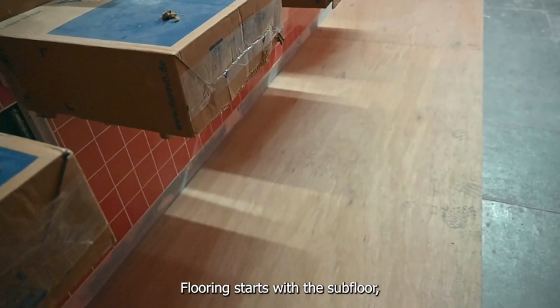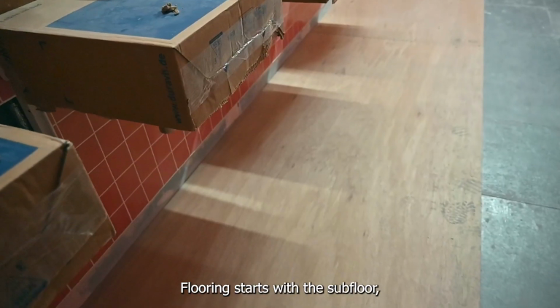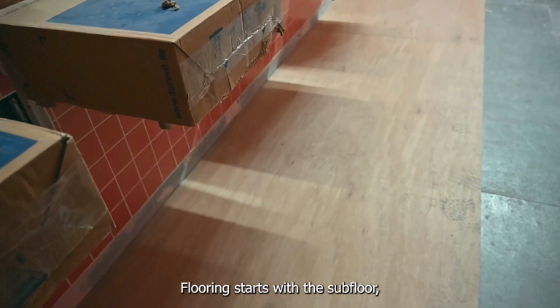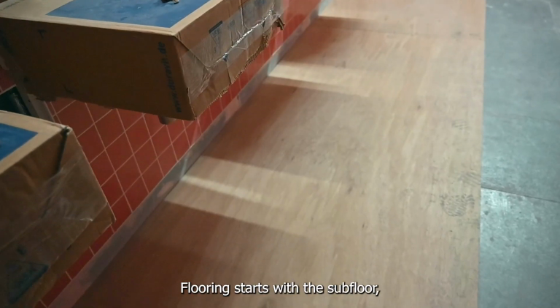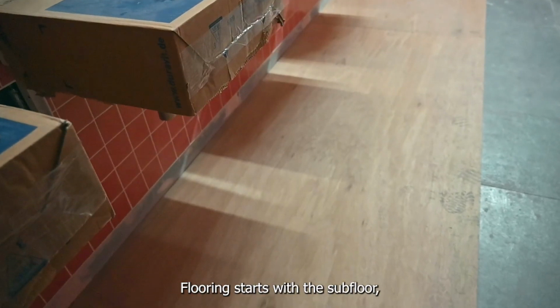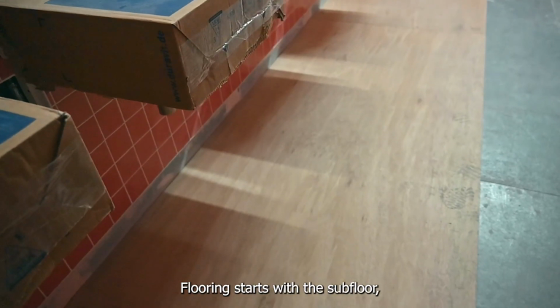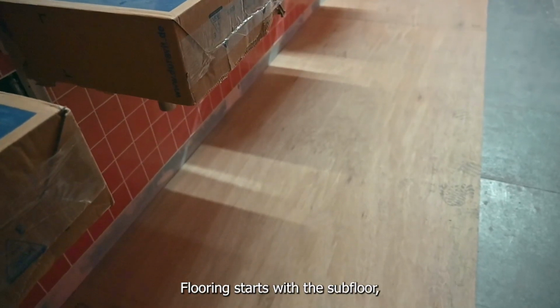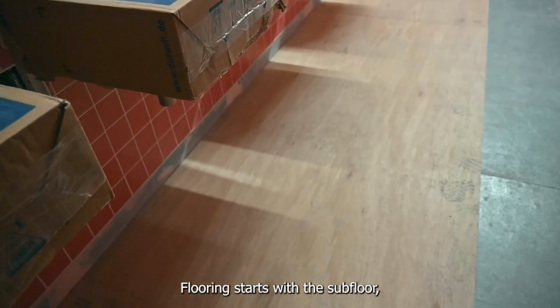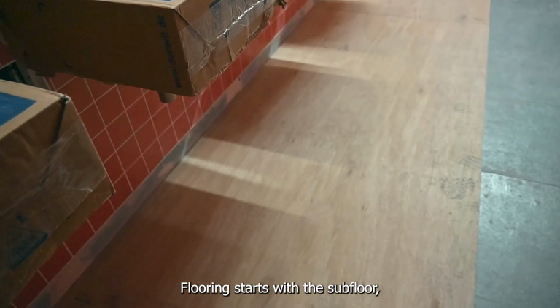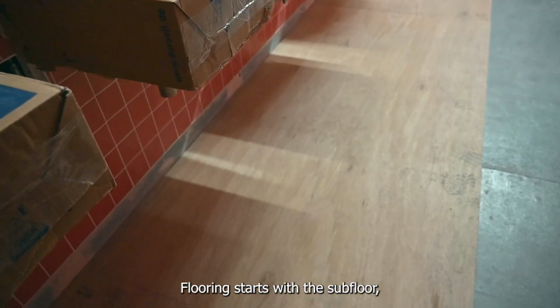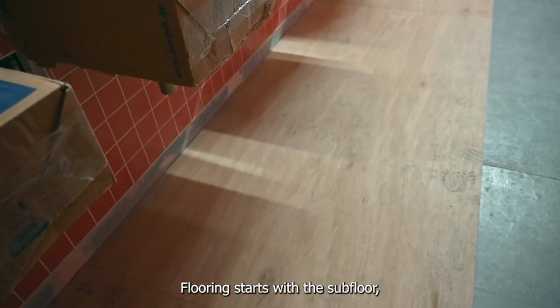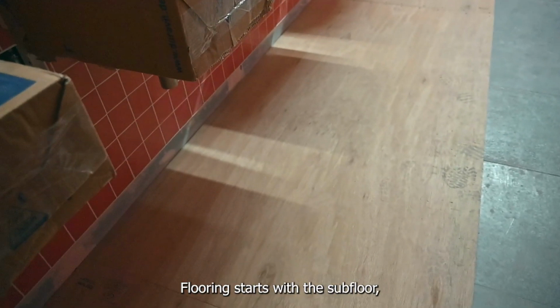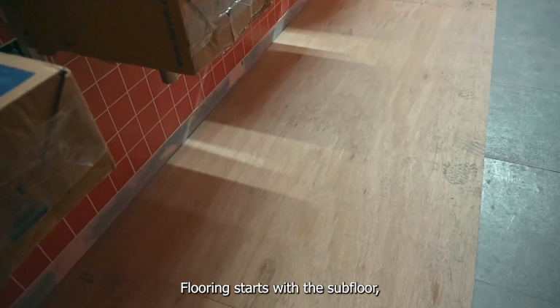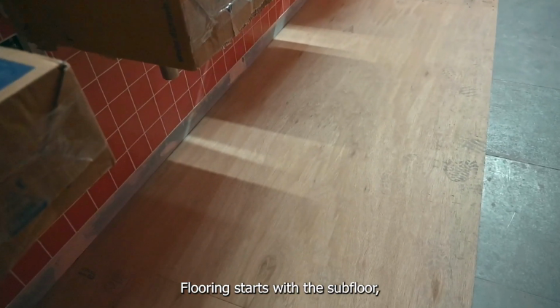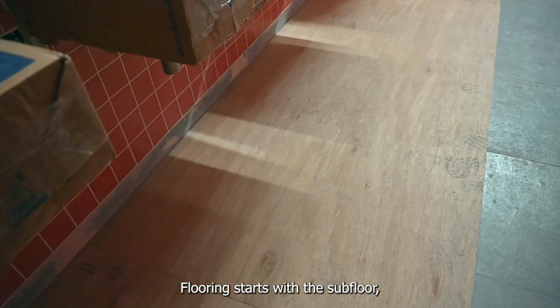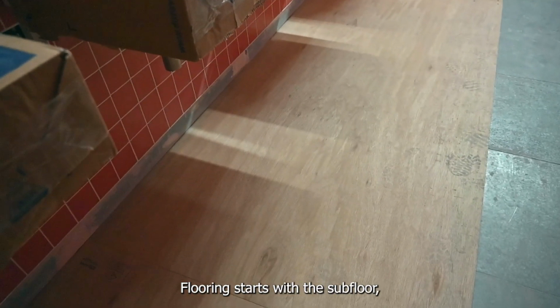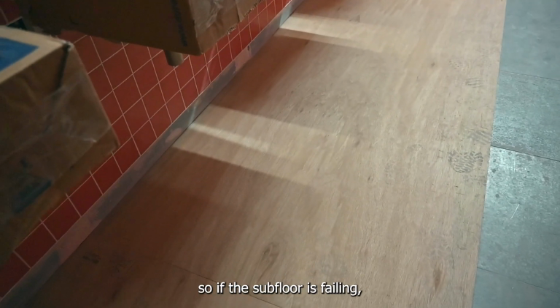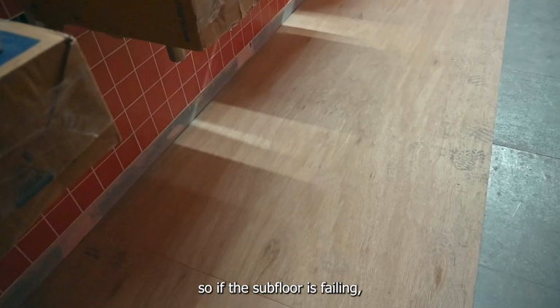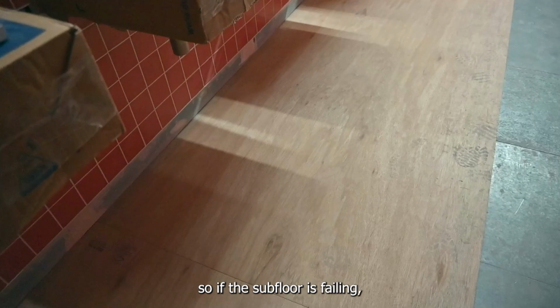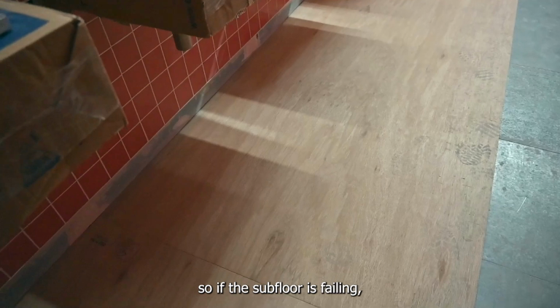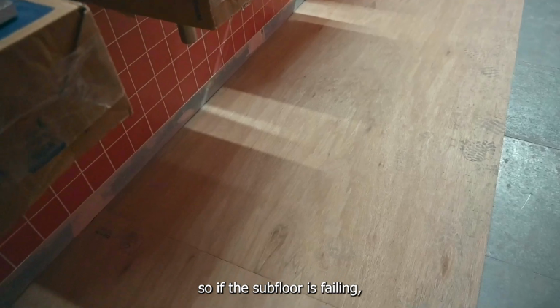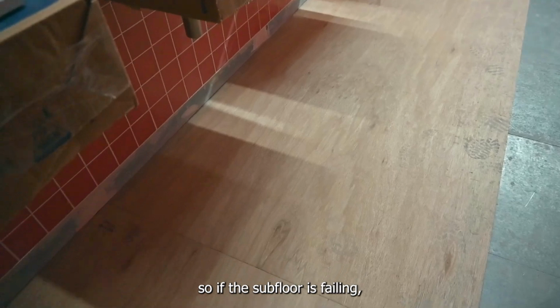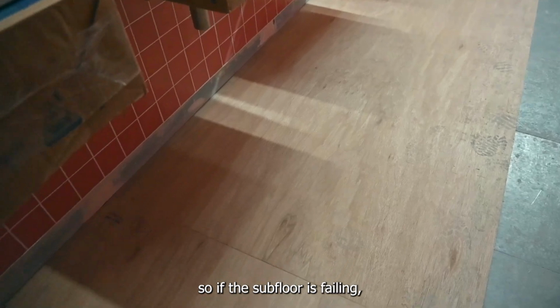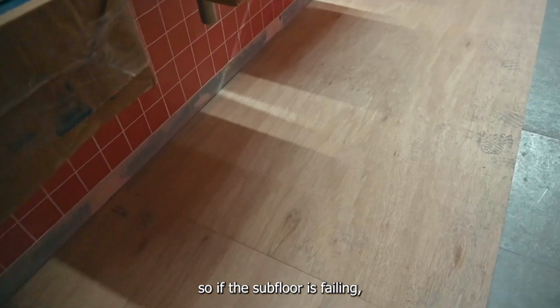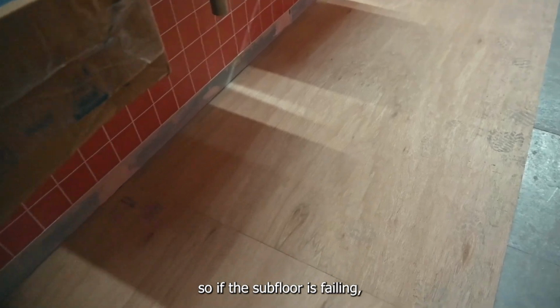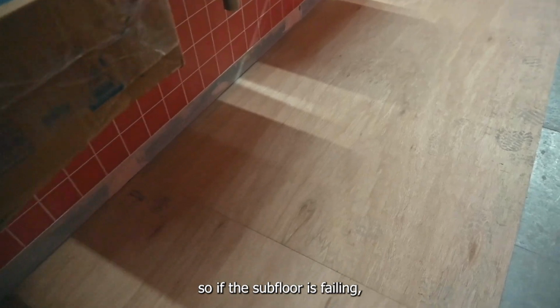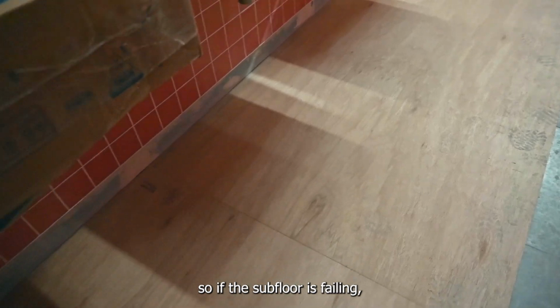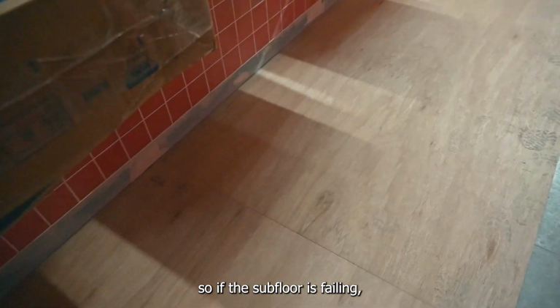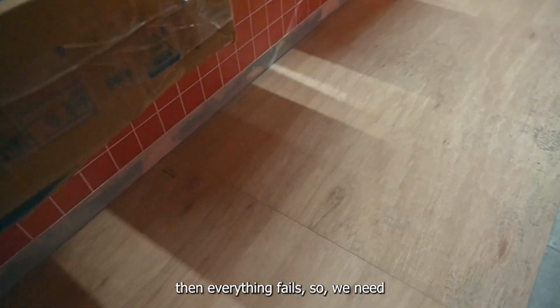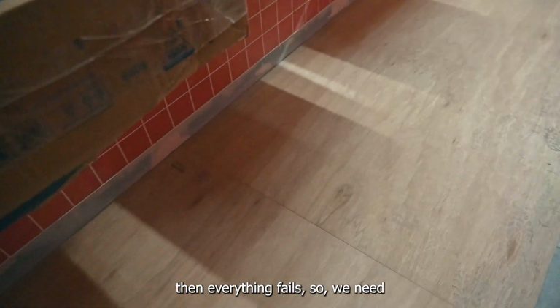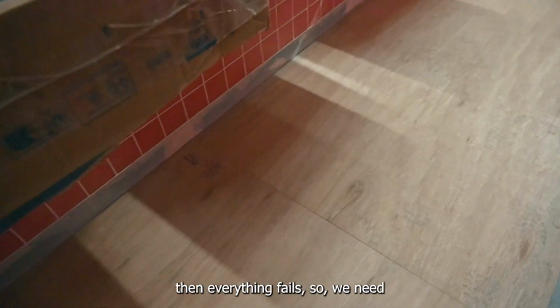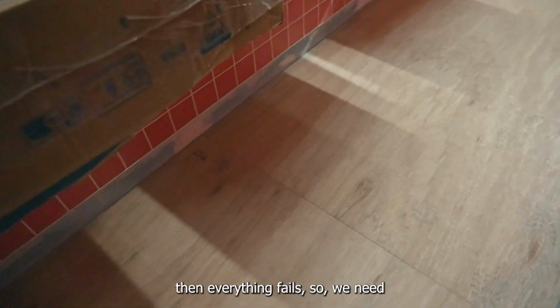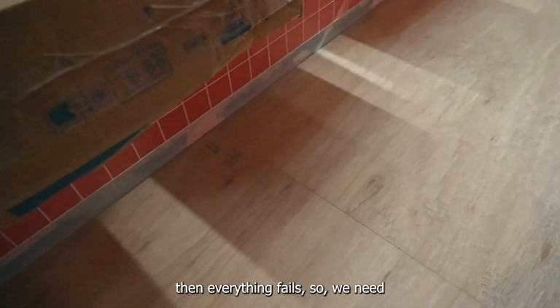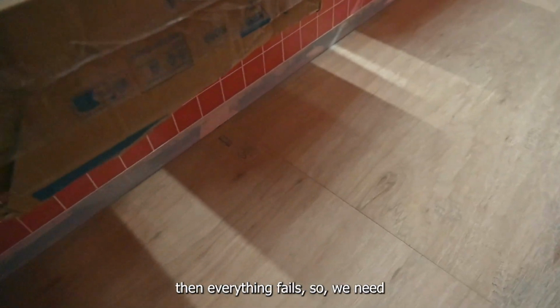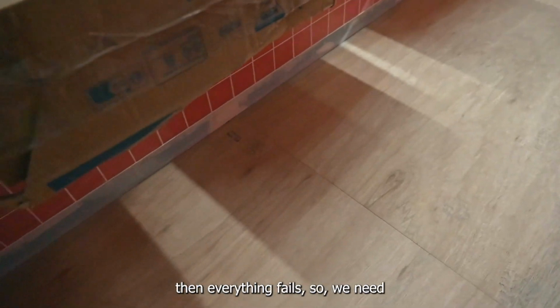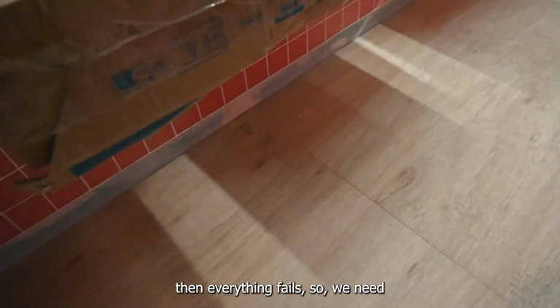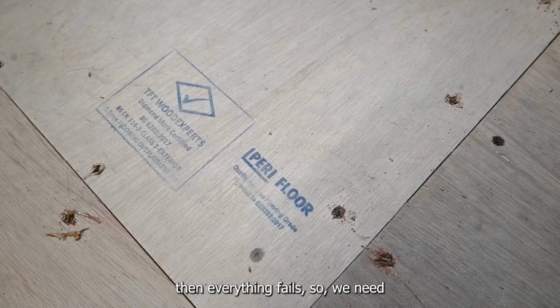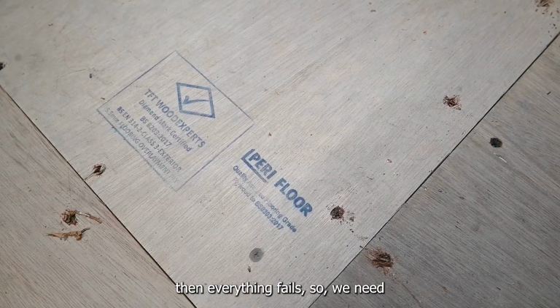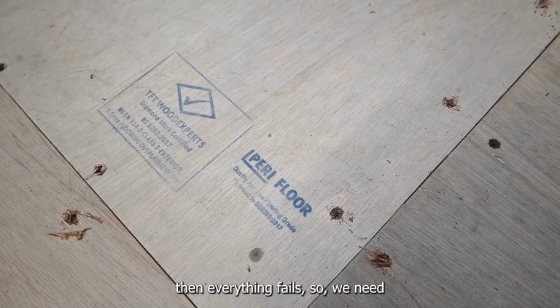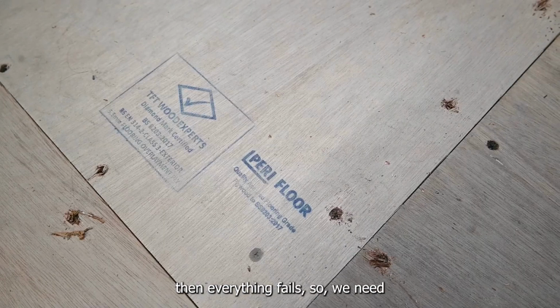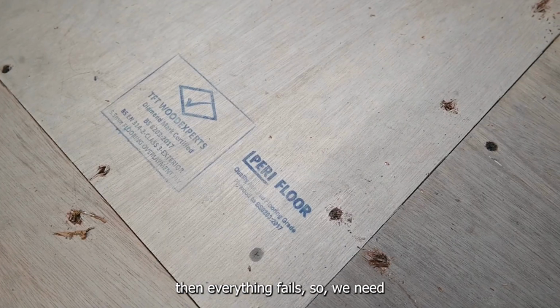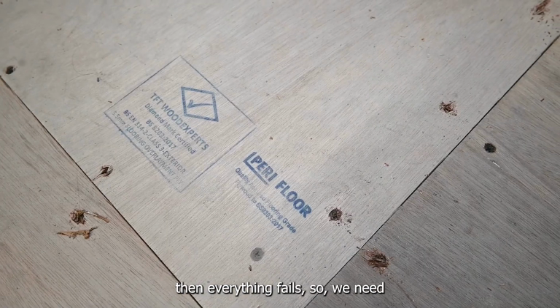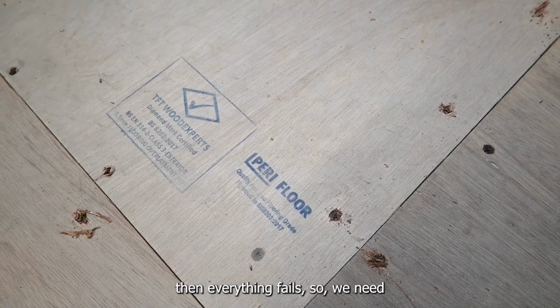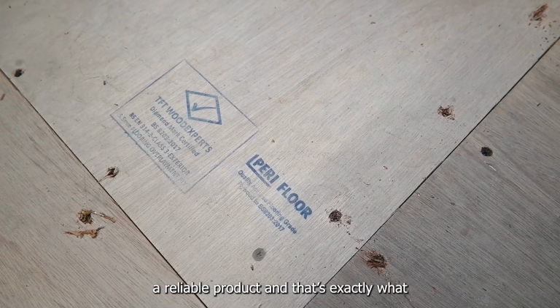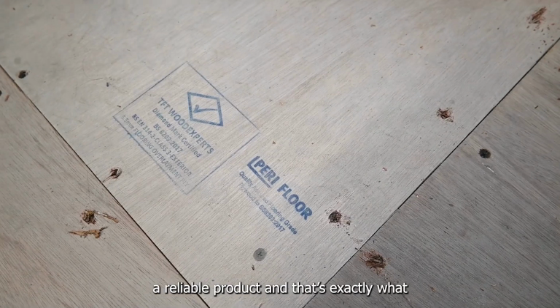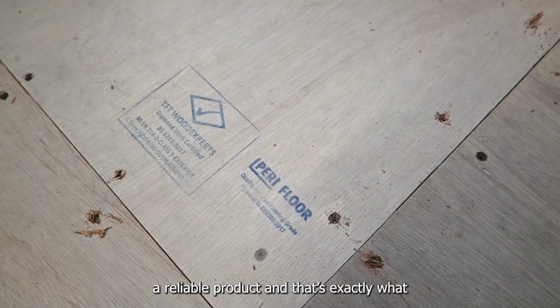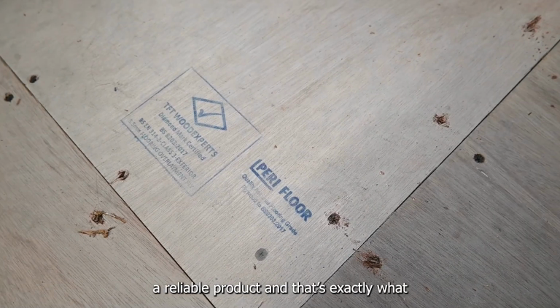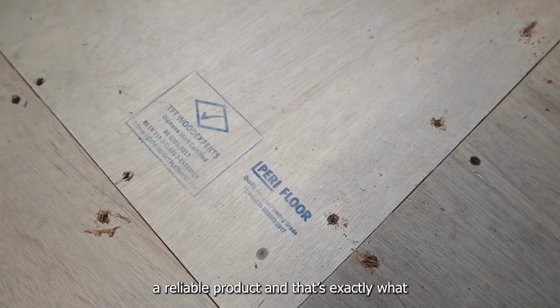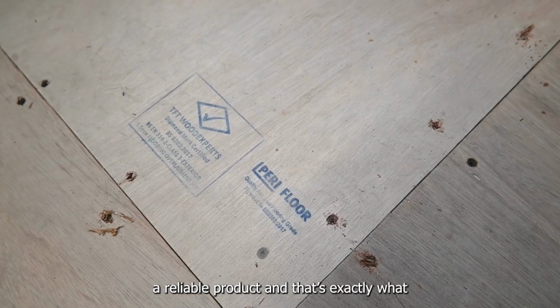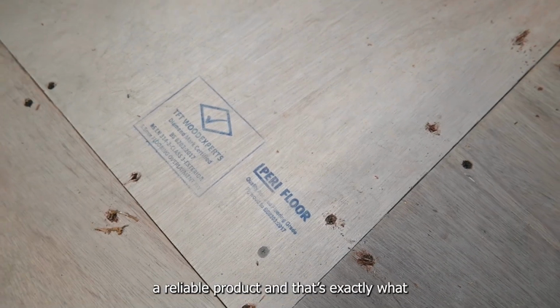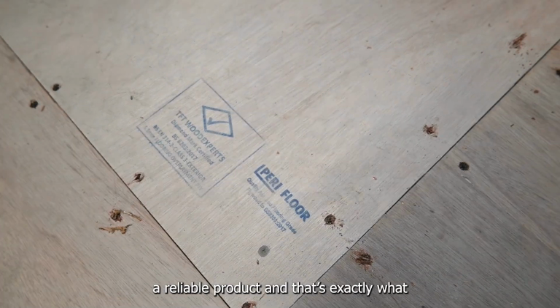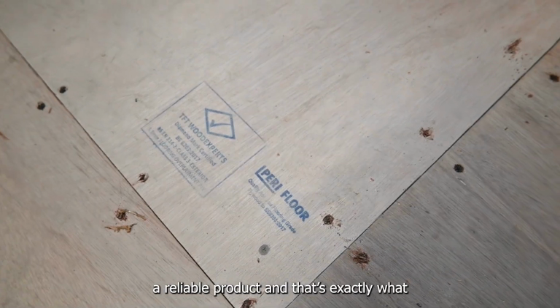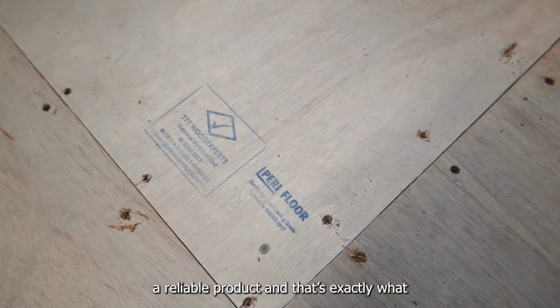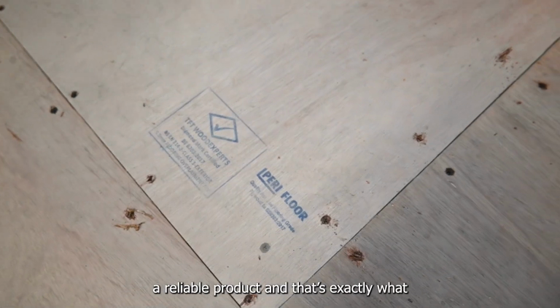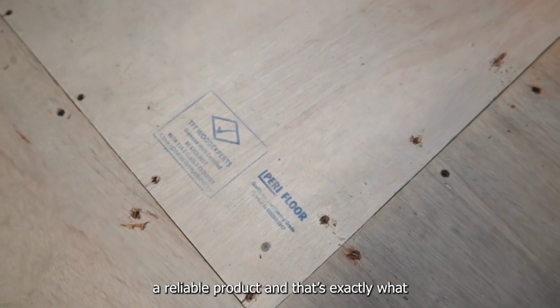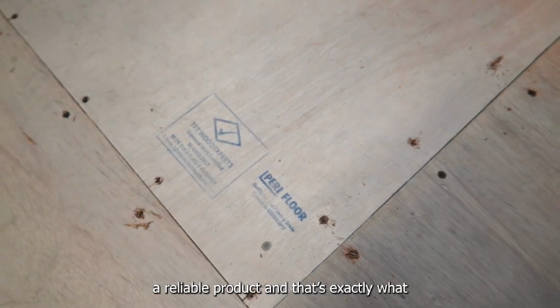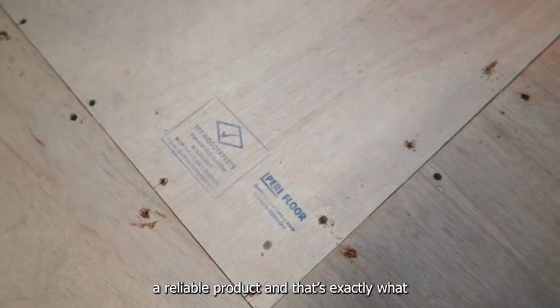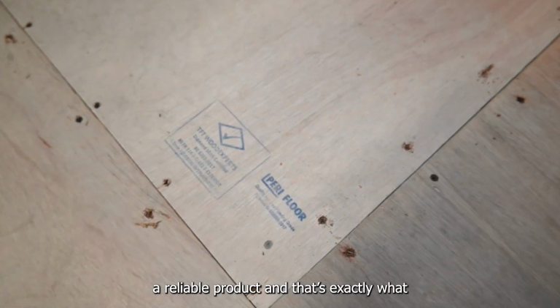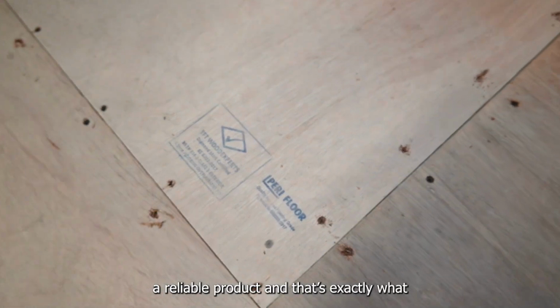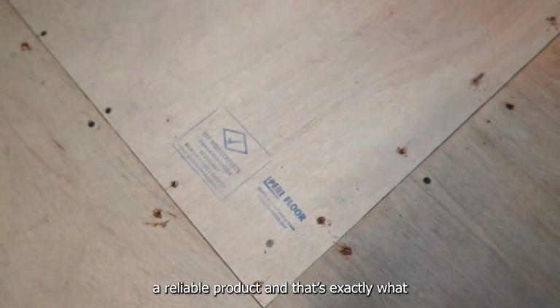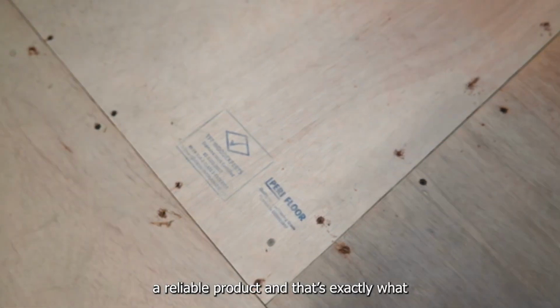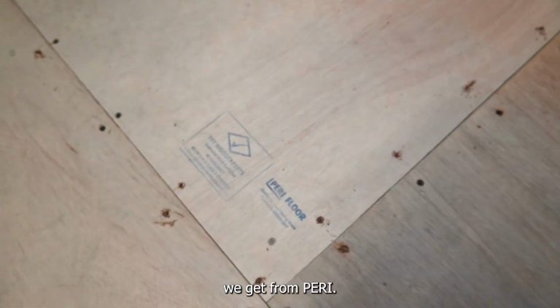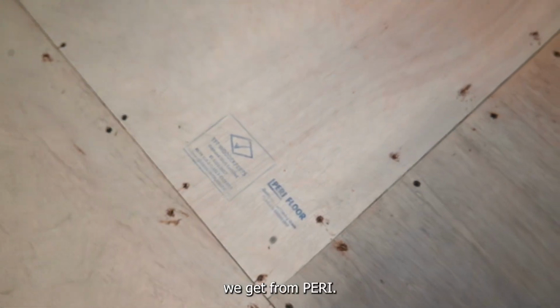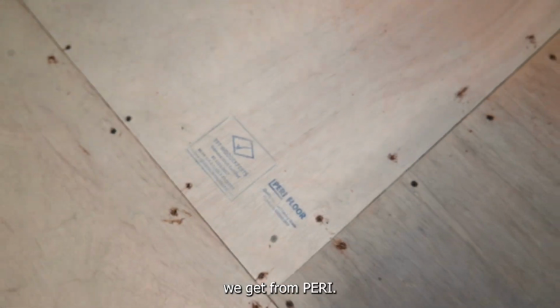Flooring starts with the subfloor, so if the subfloor is failing then everything fails. We need a reliable product, and that's exactly what we get from PERI.